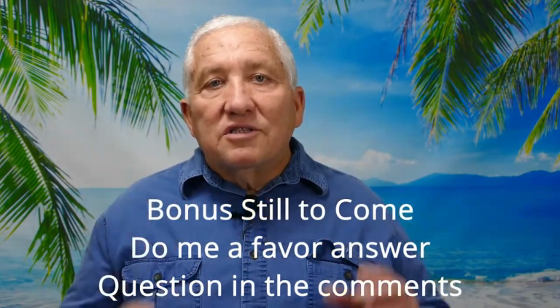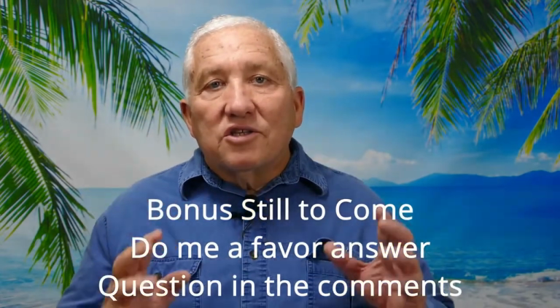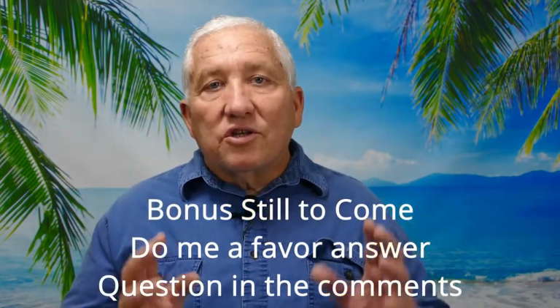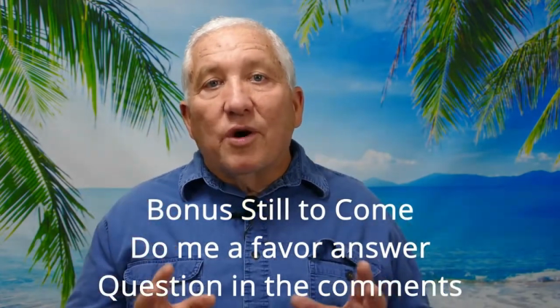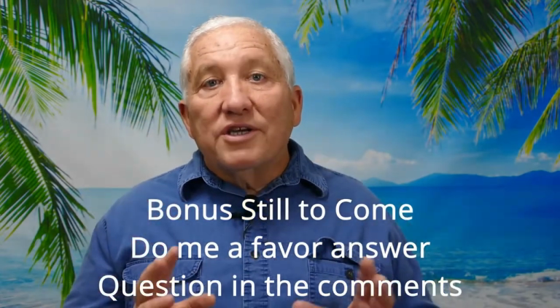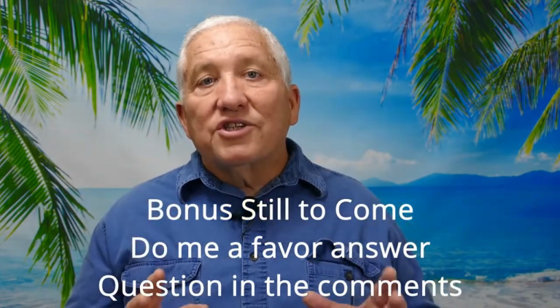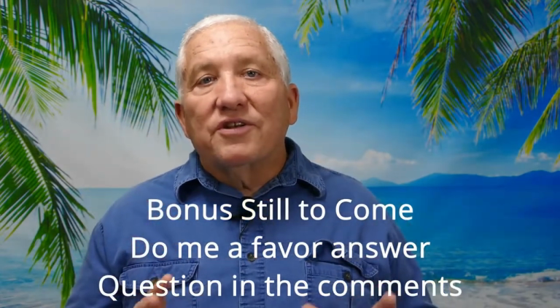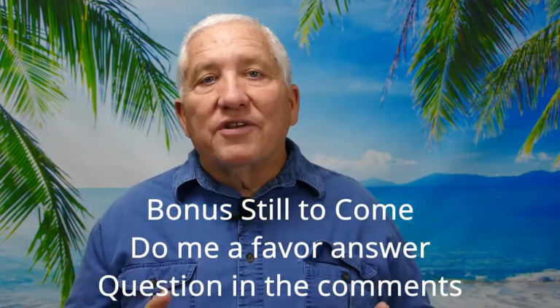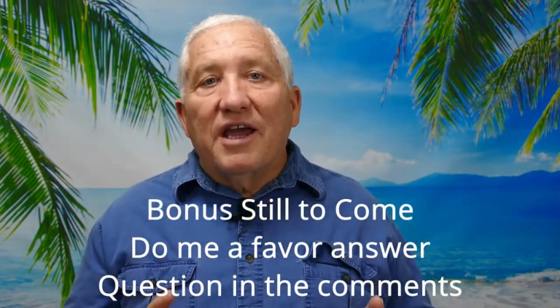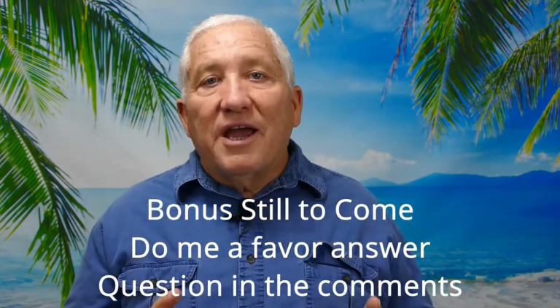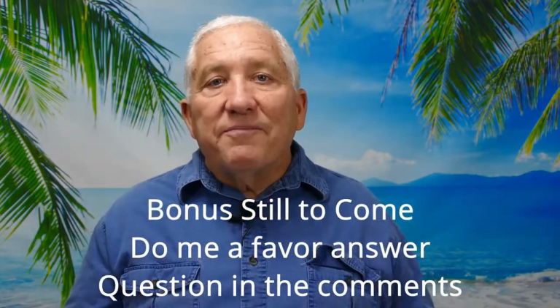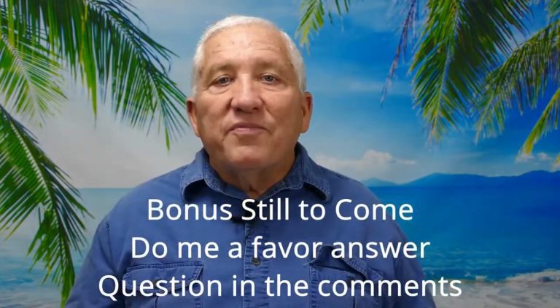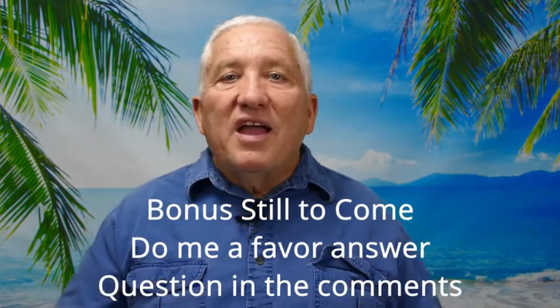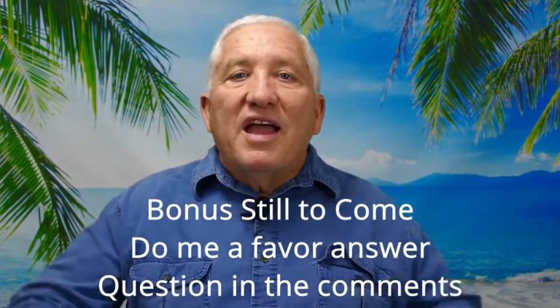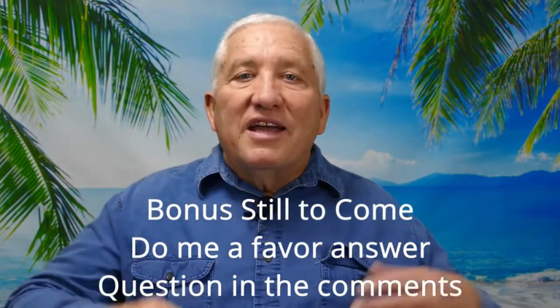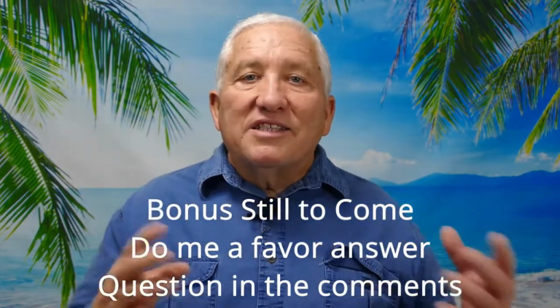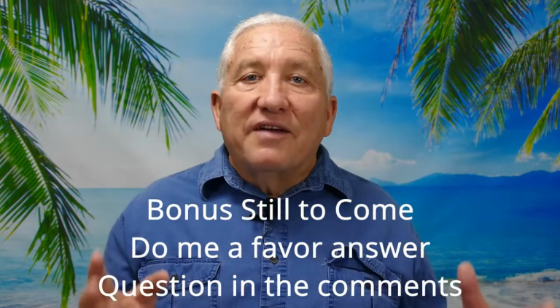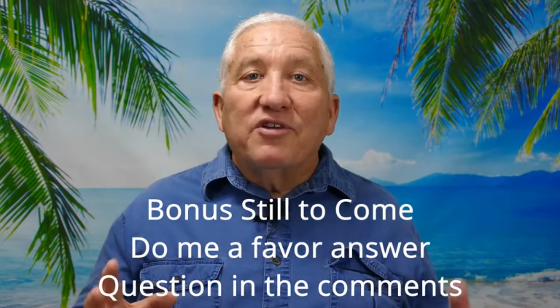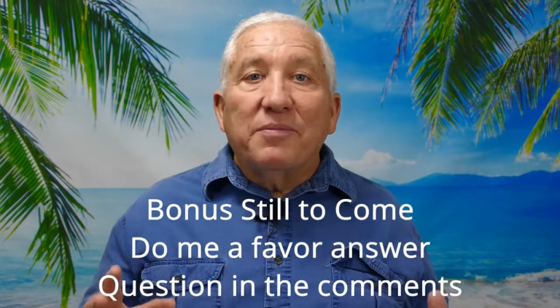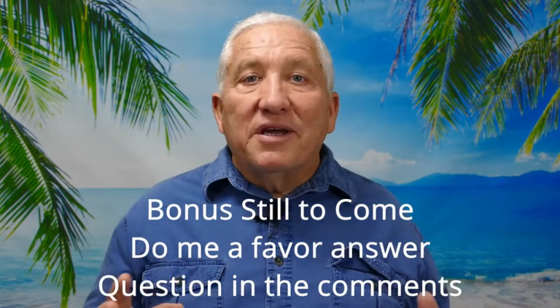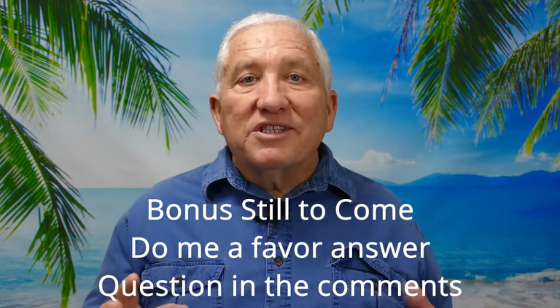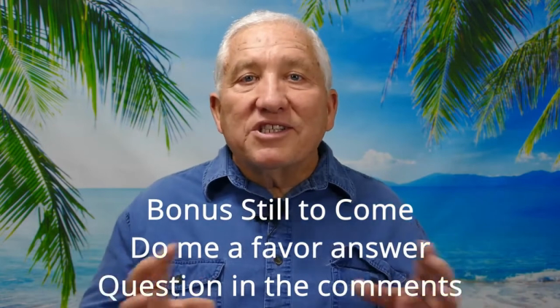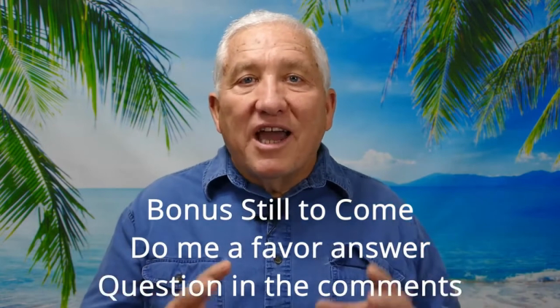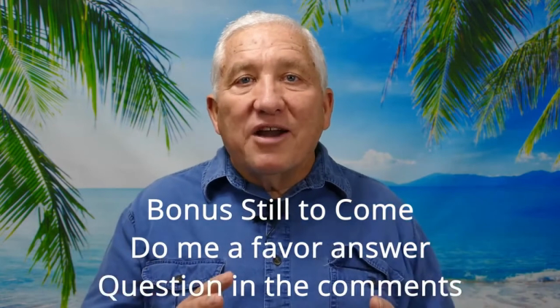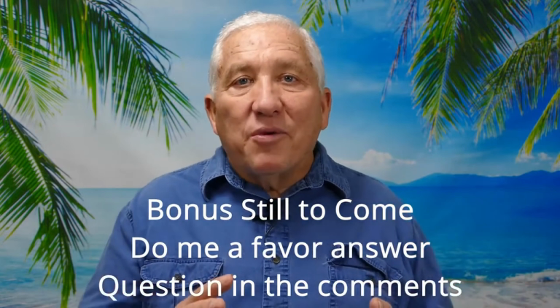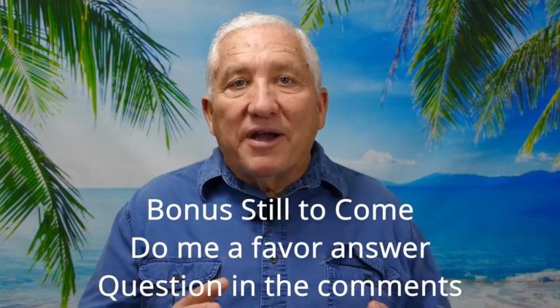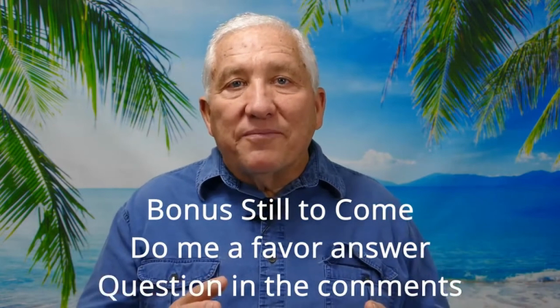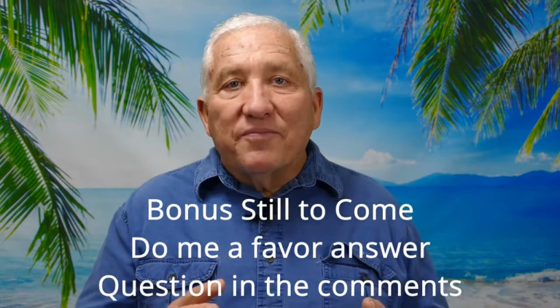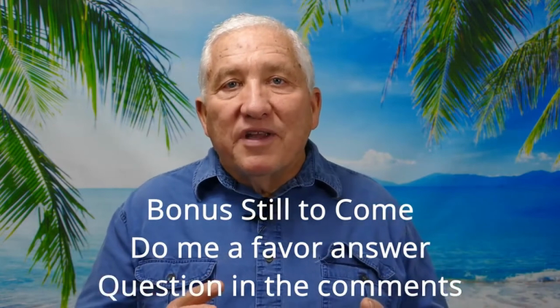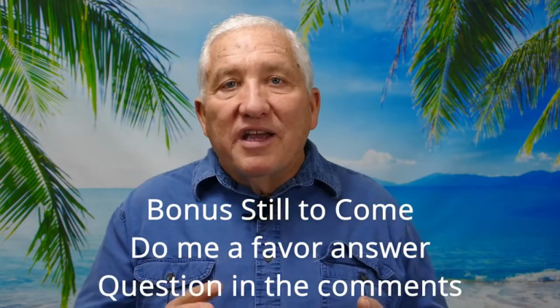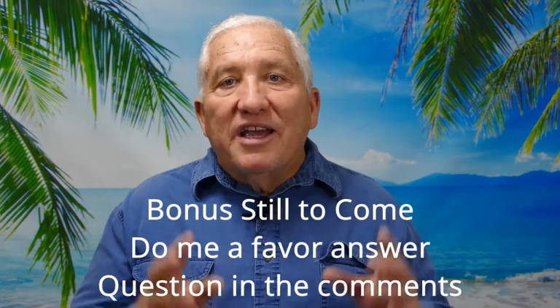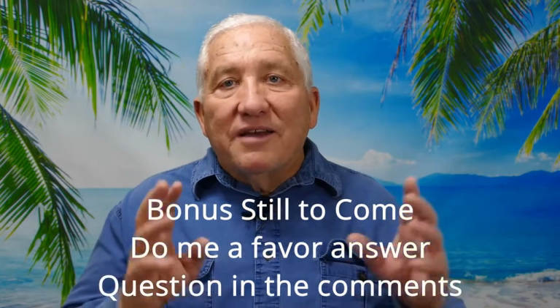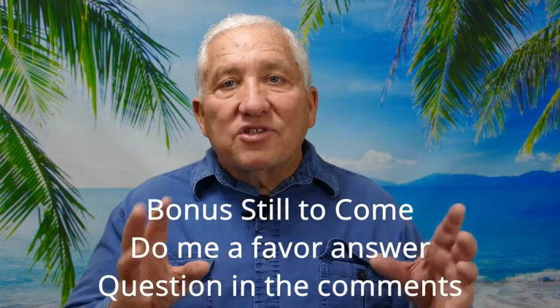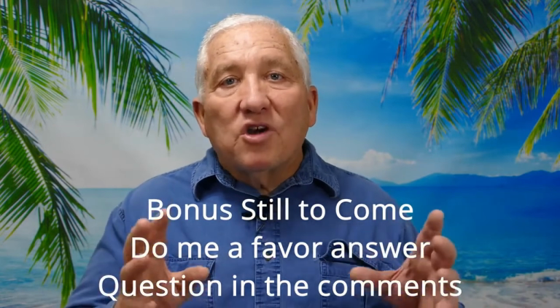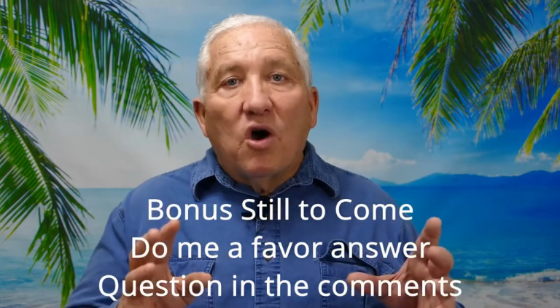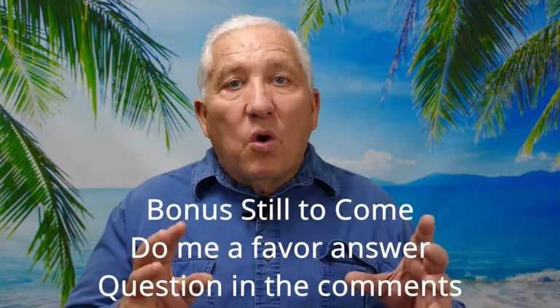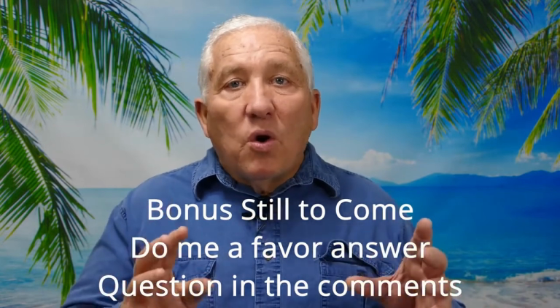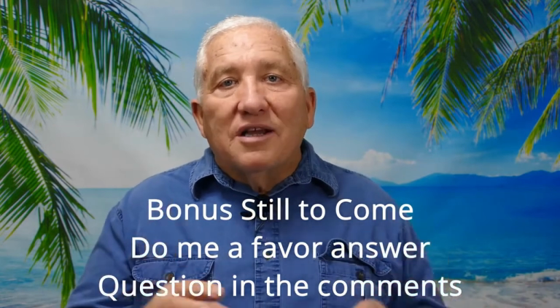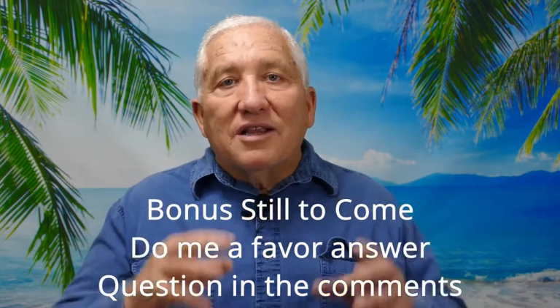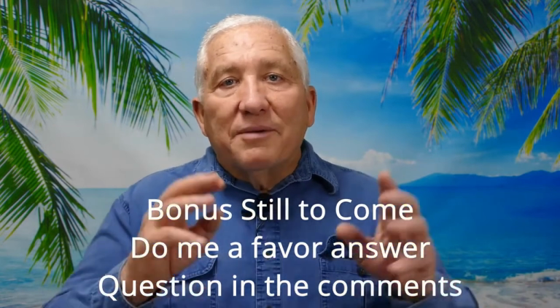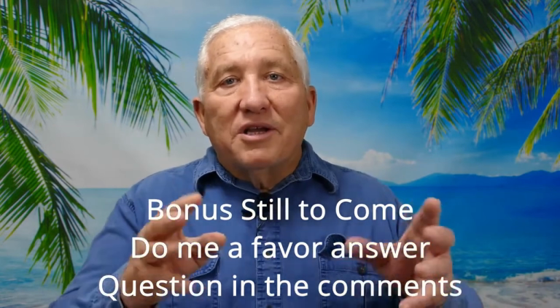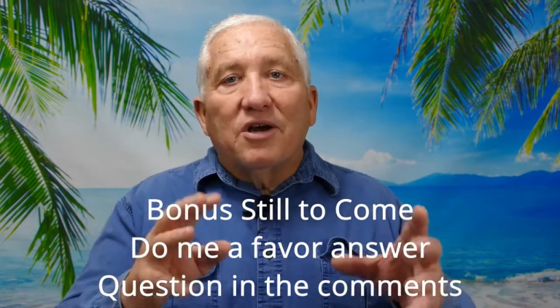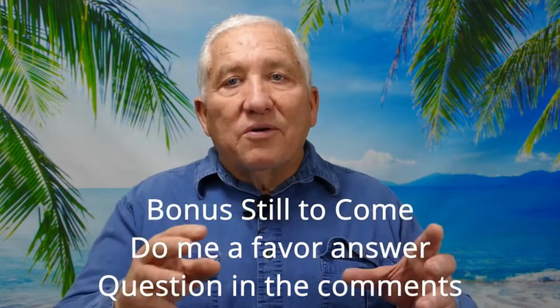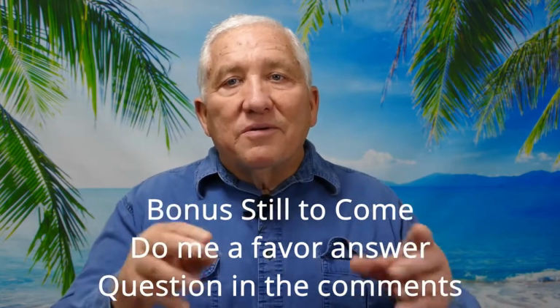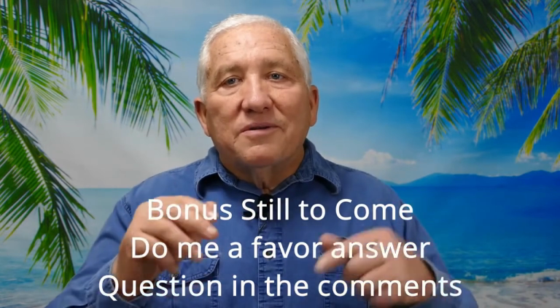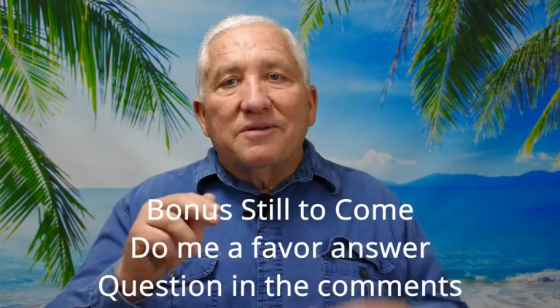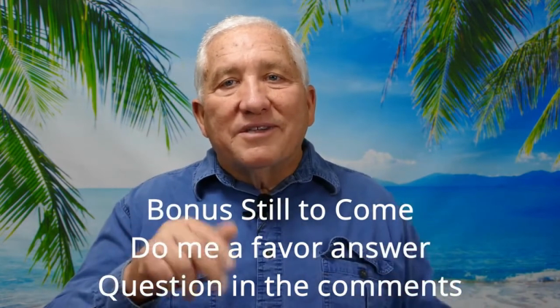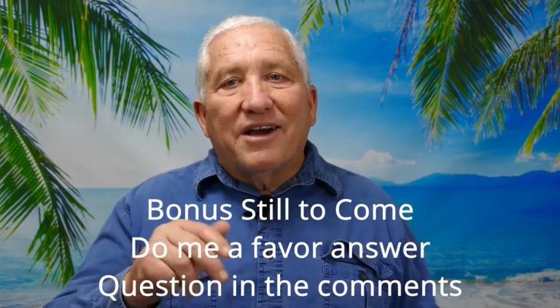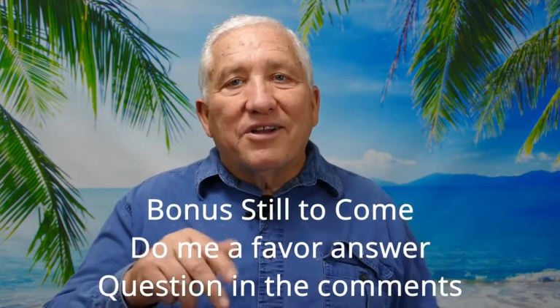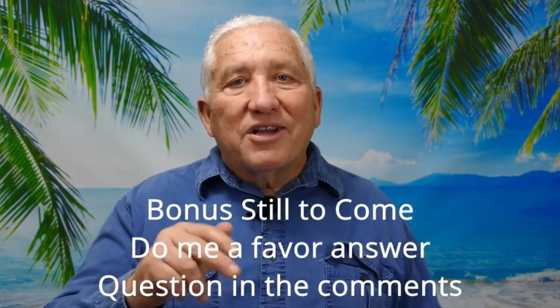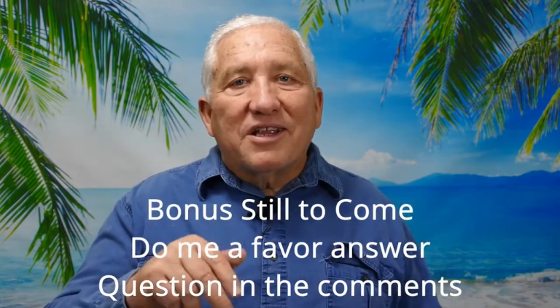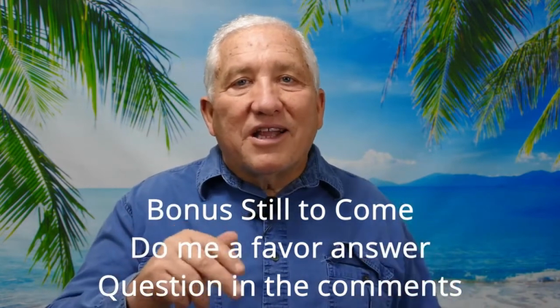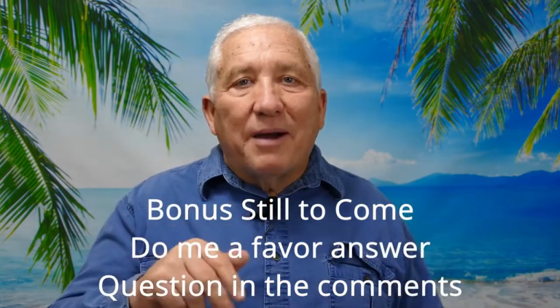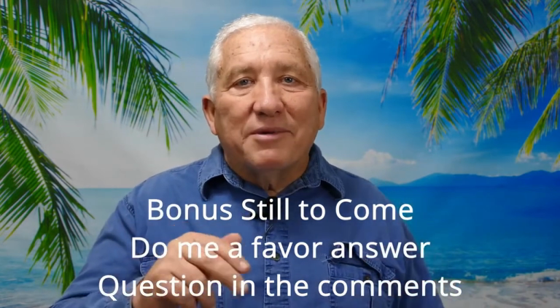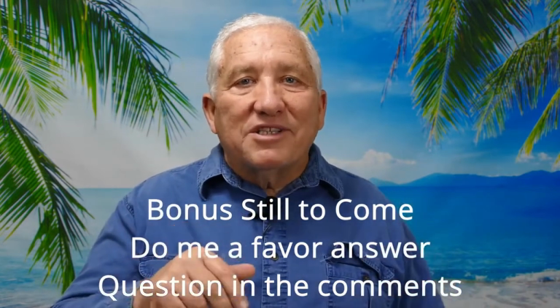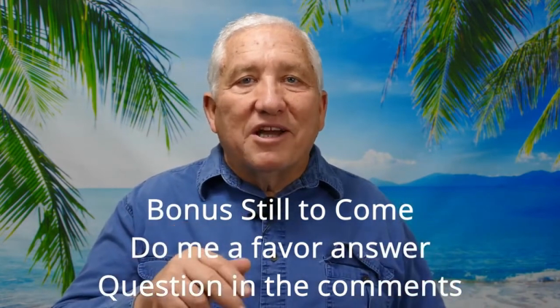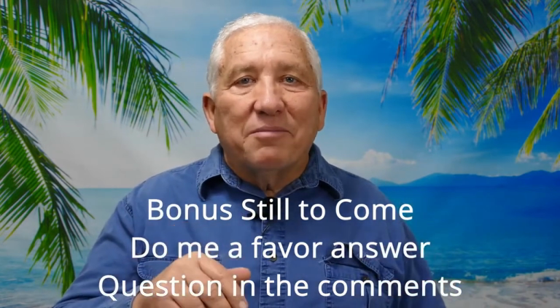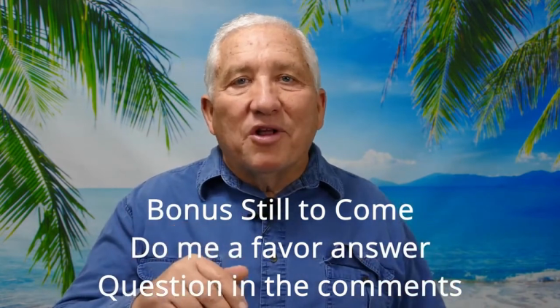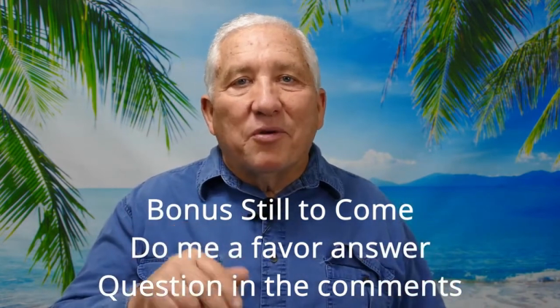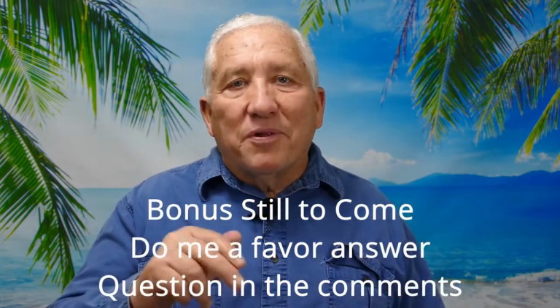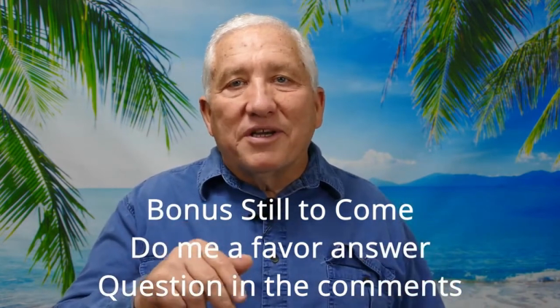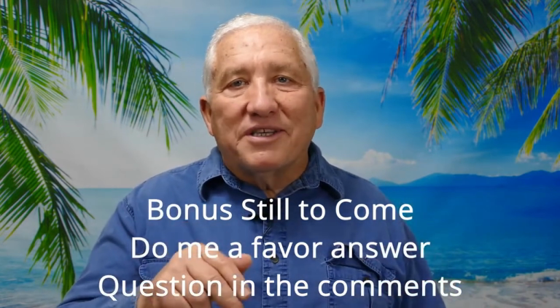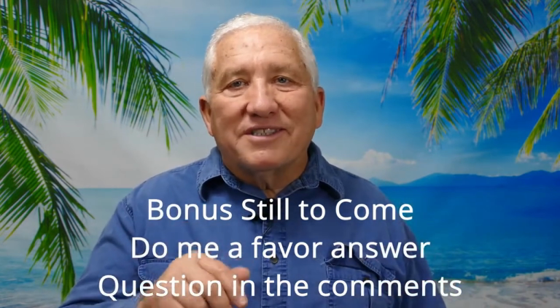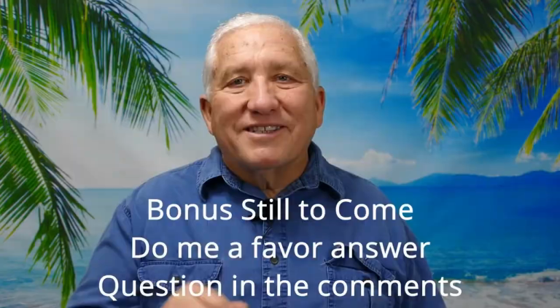The question of the day is: have you been to Skagway? If so, let me know down in the comments below.